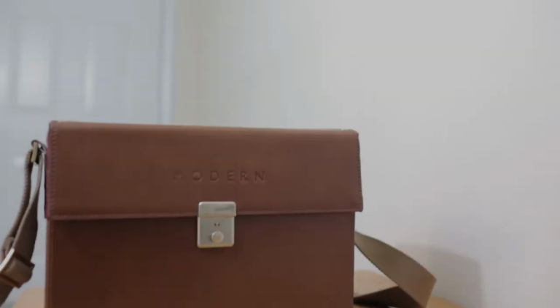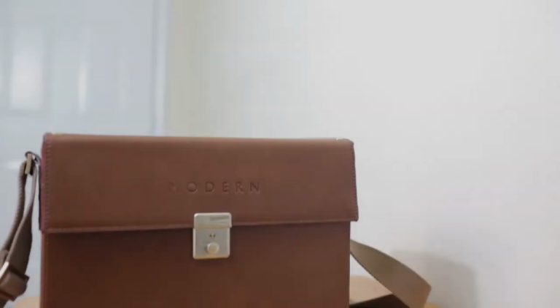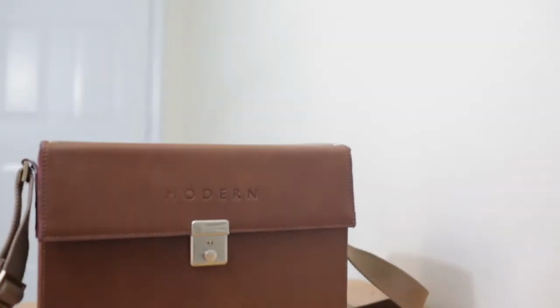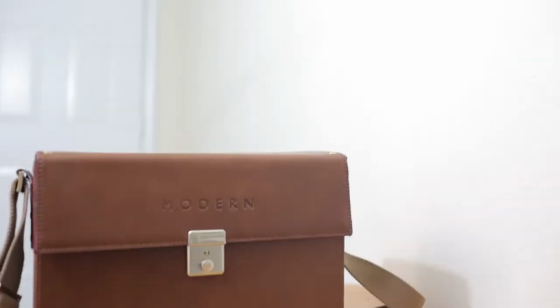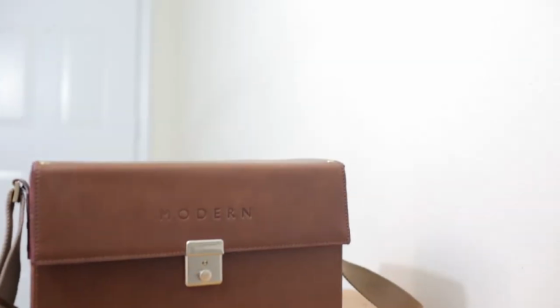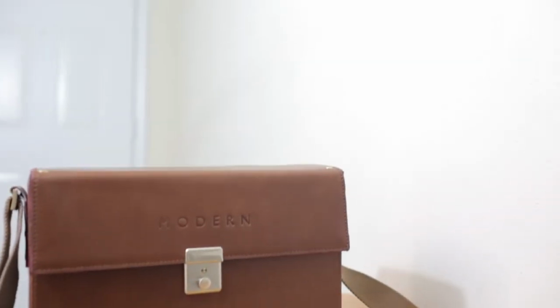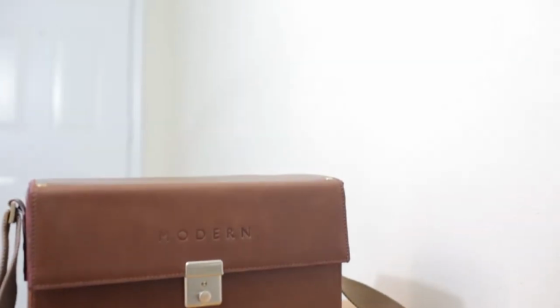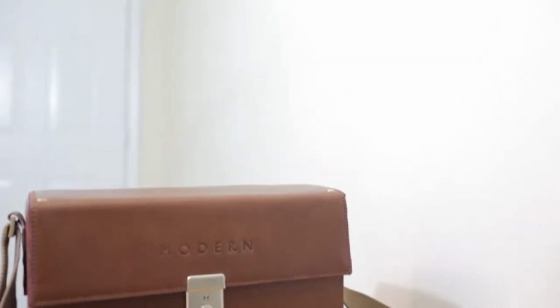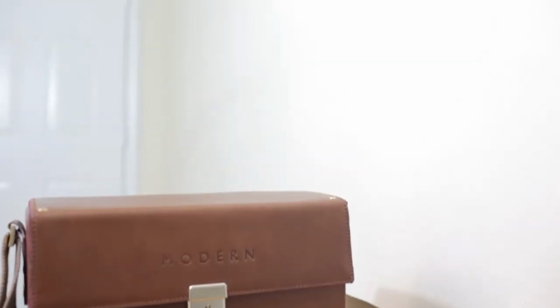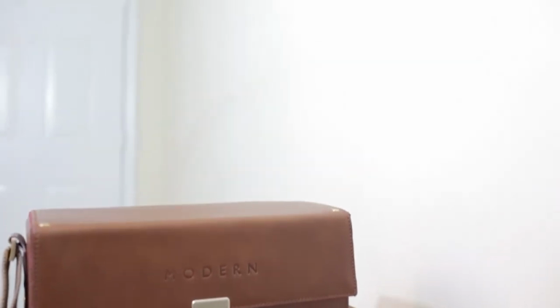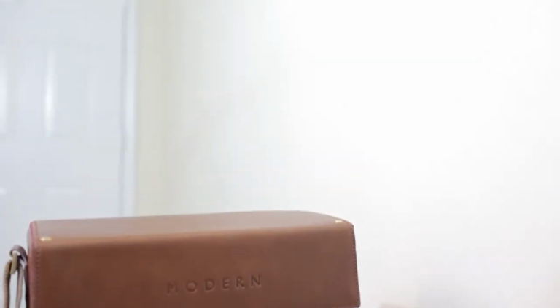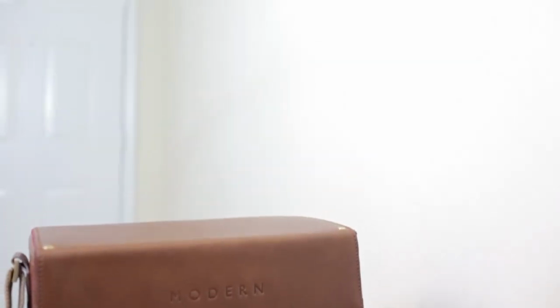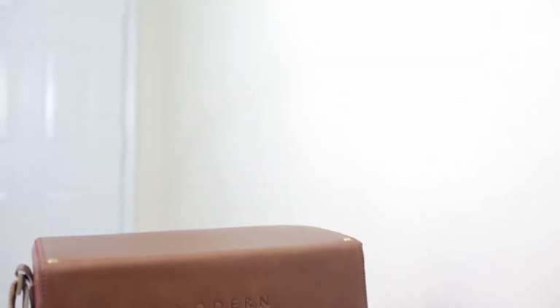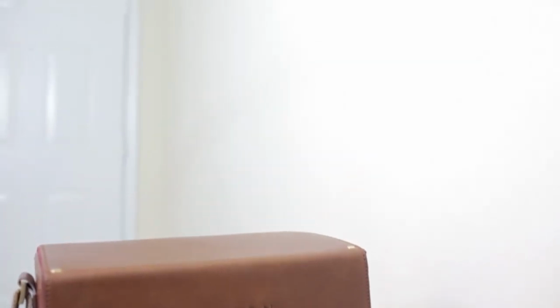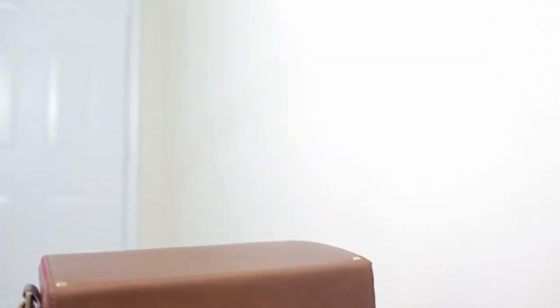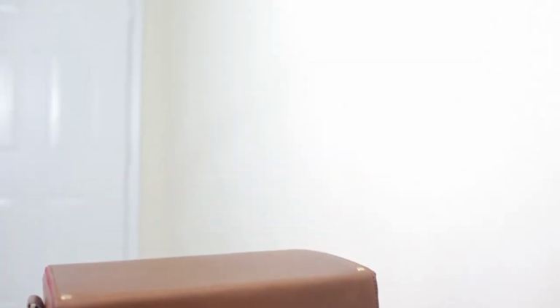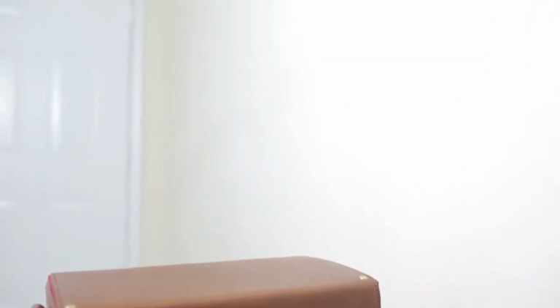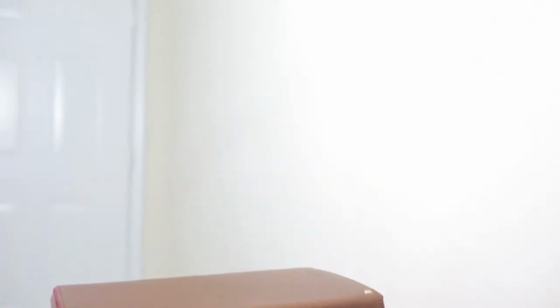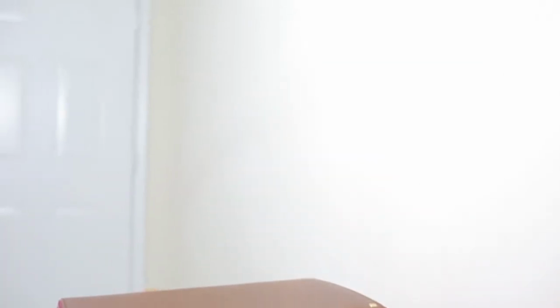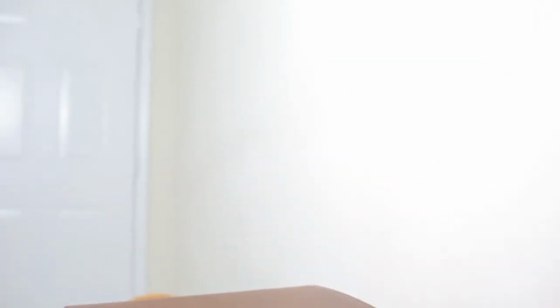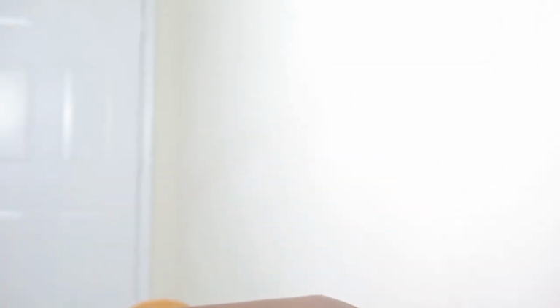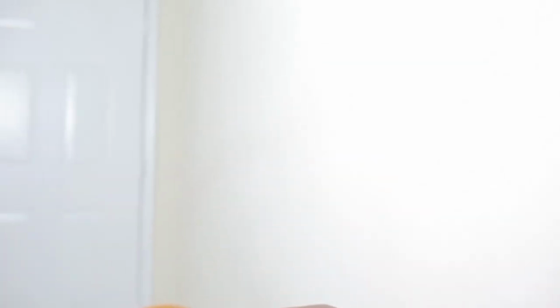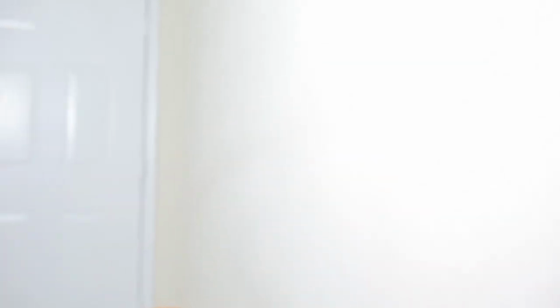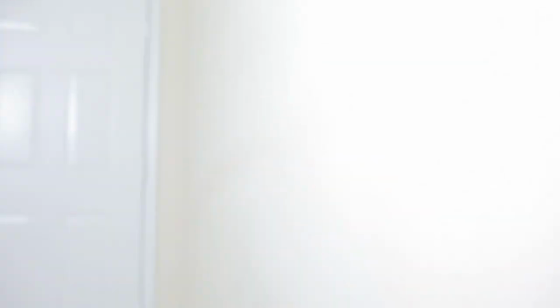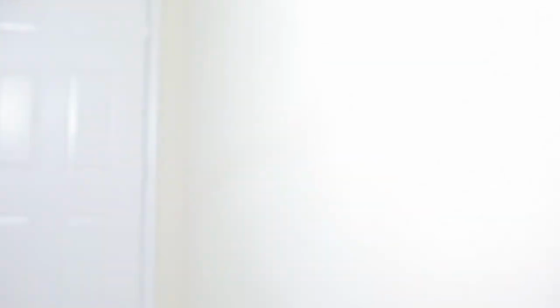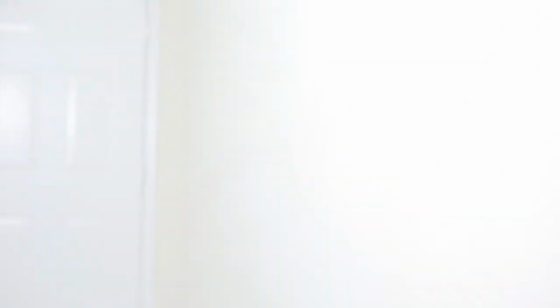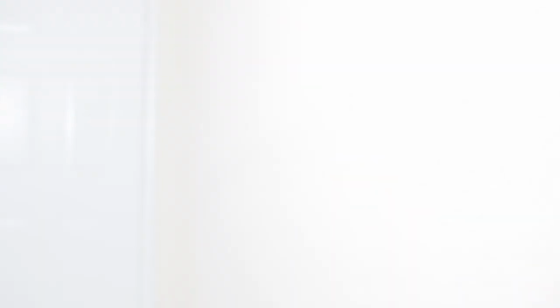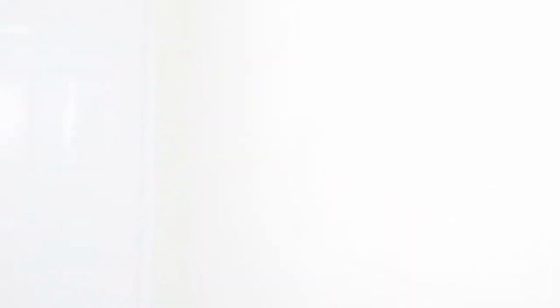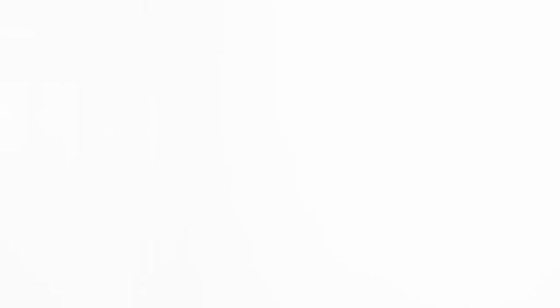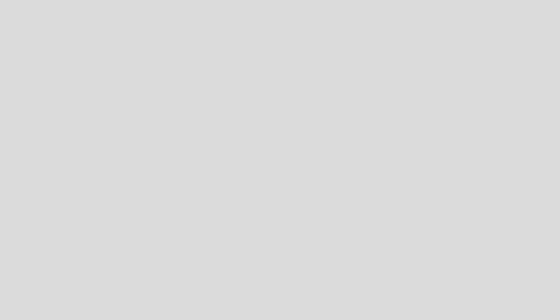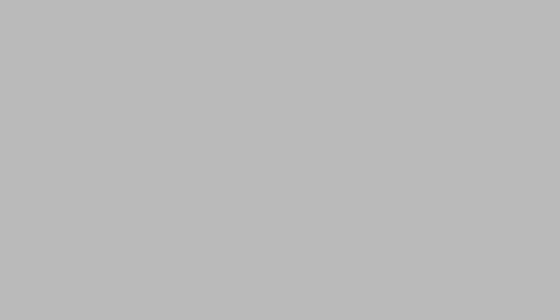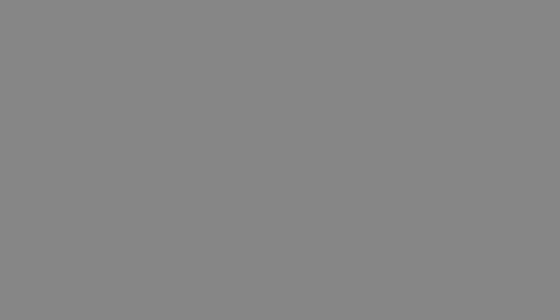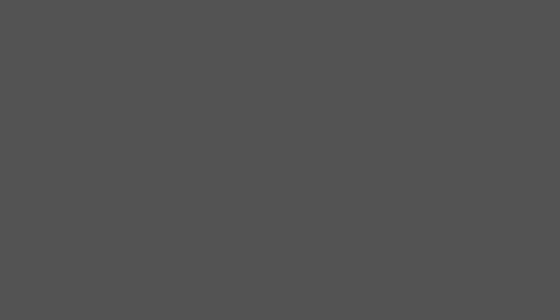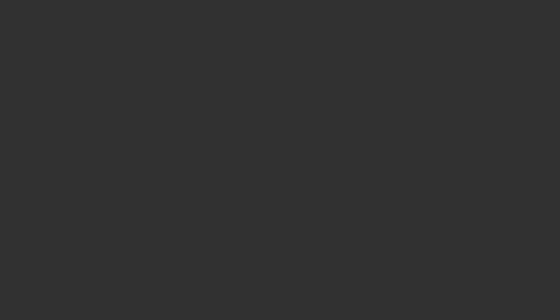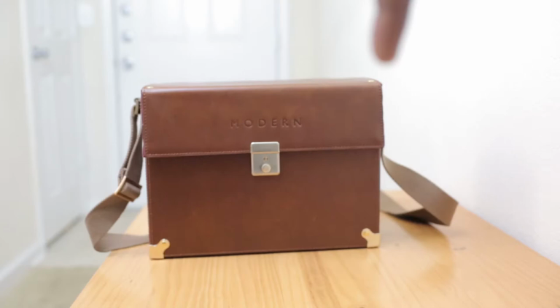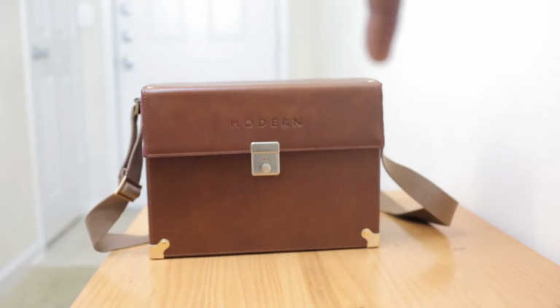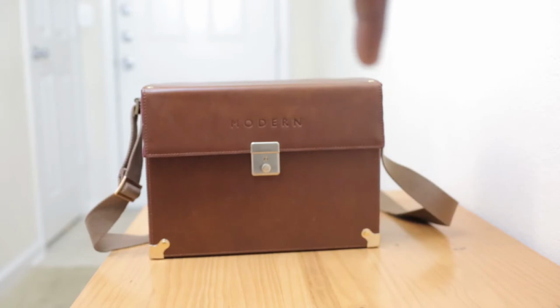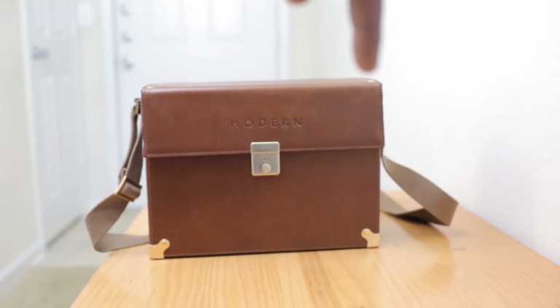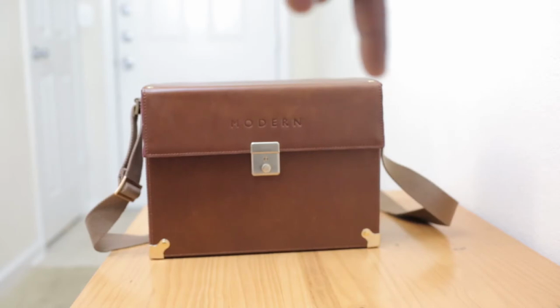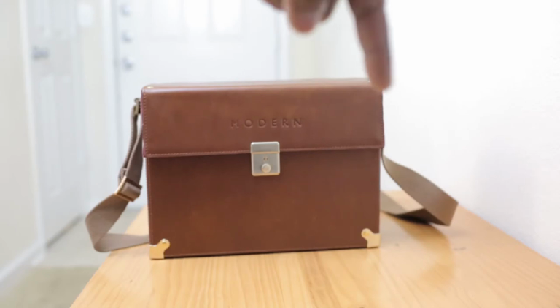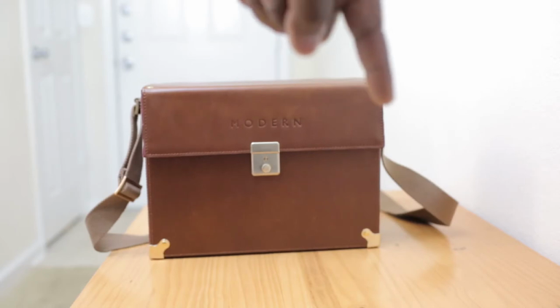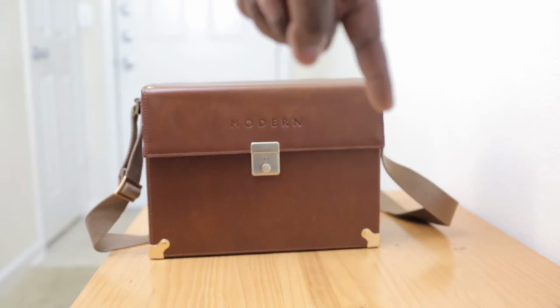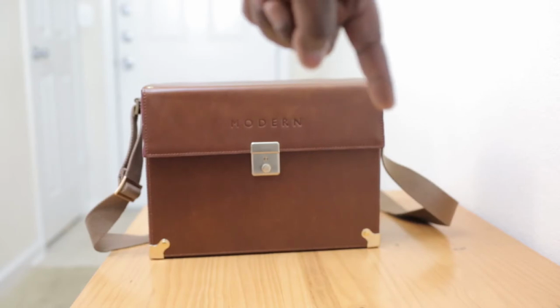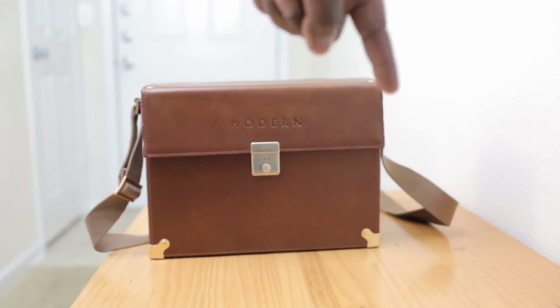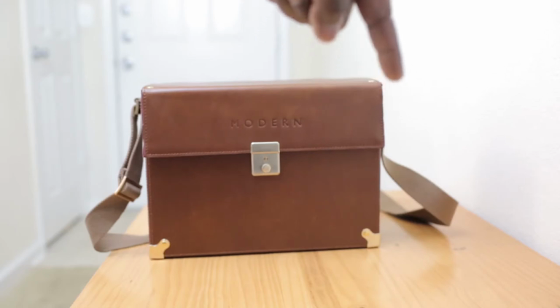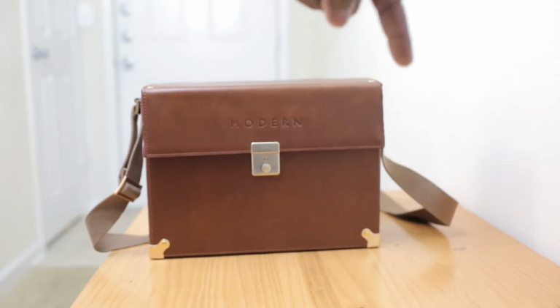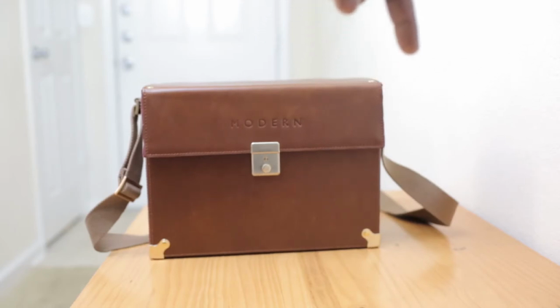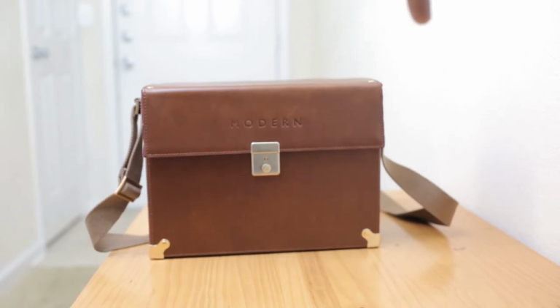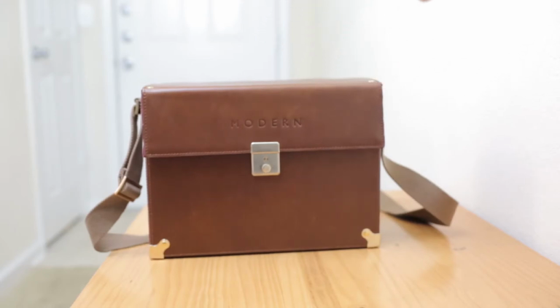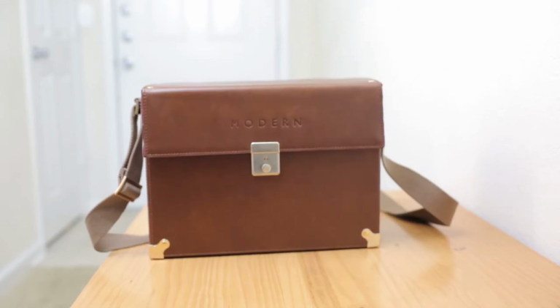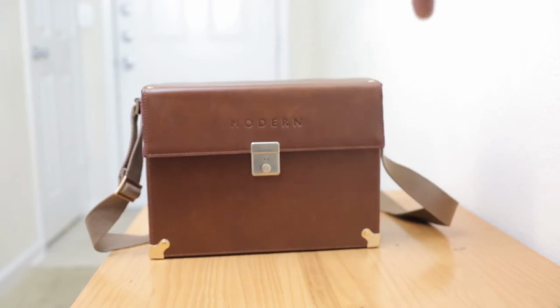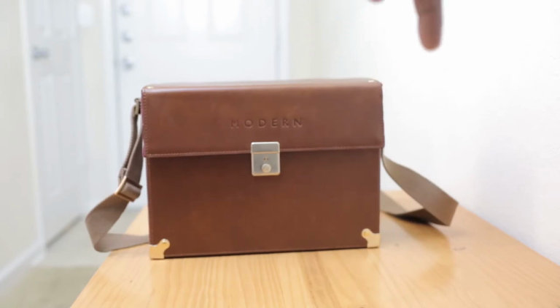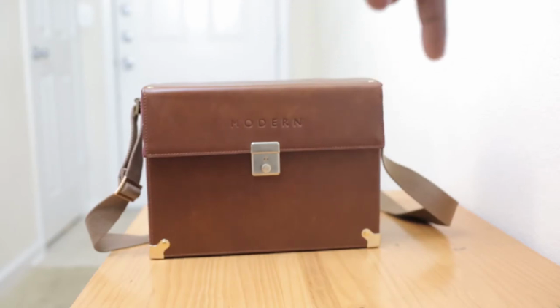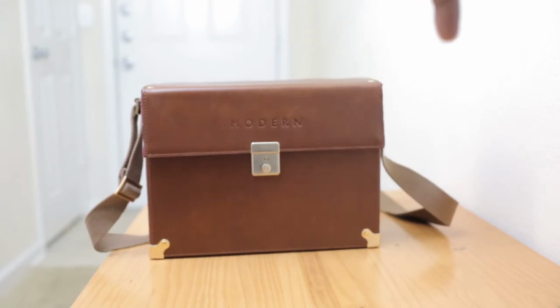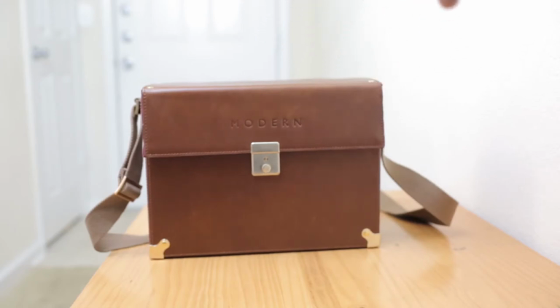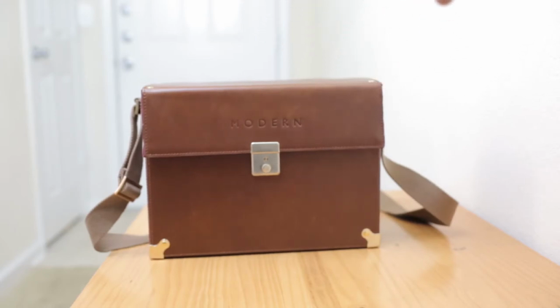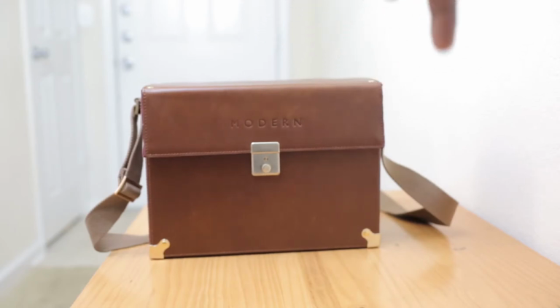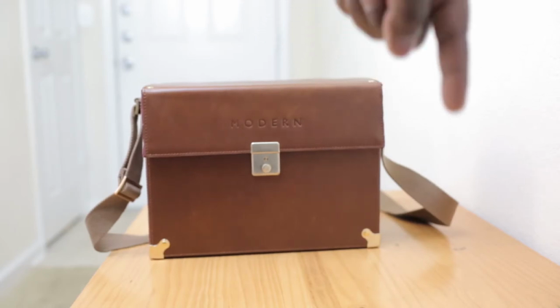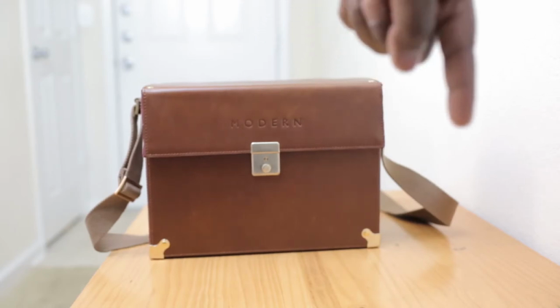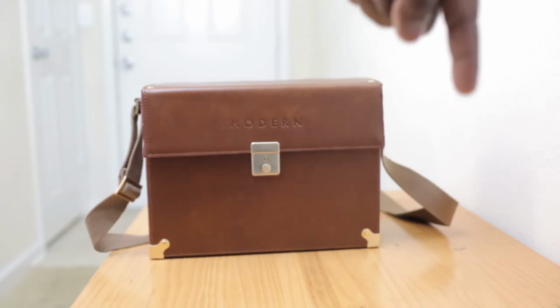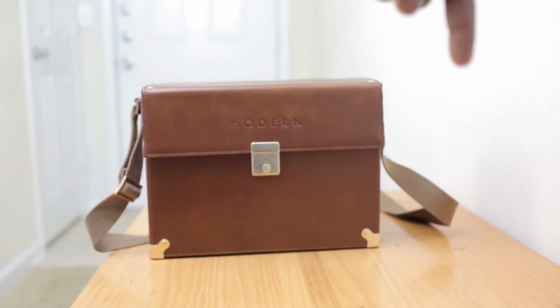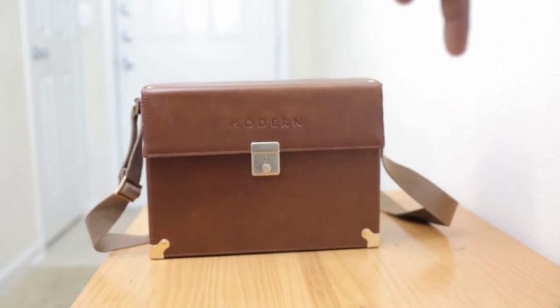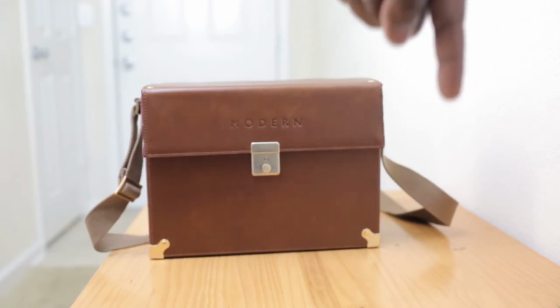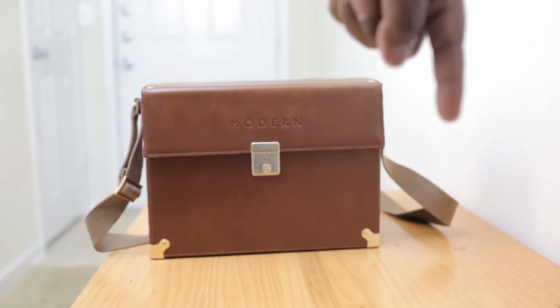This concludes the video over the modern hard case from DropItModern. If you like this video, please subscribe.